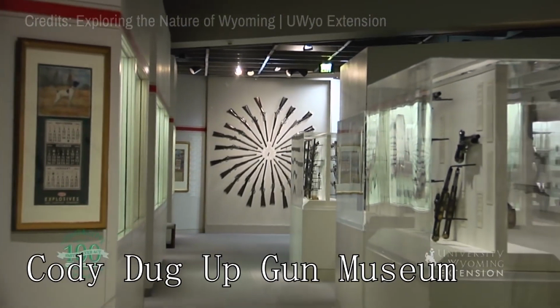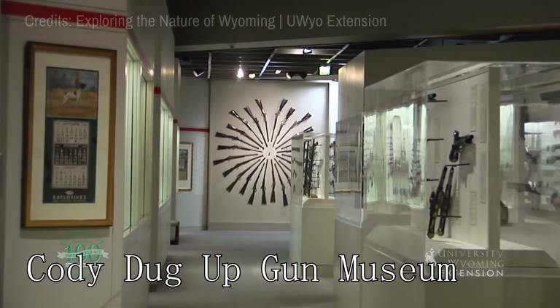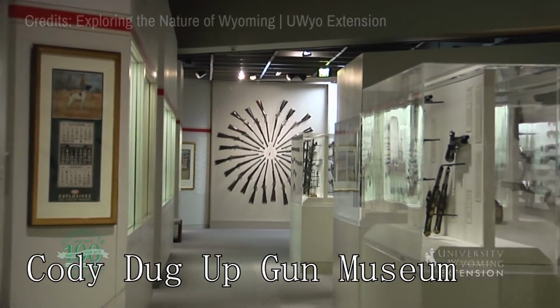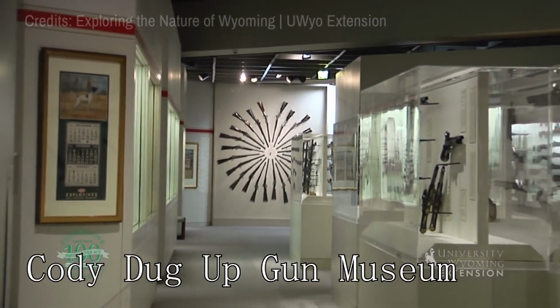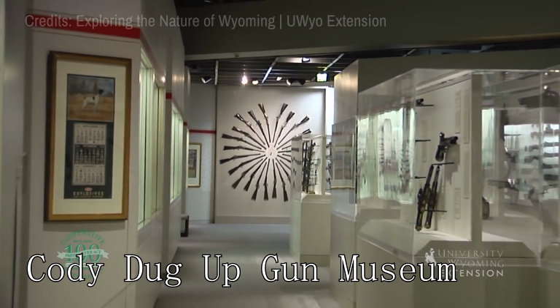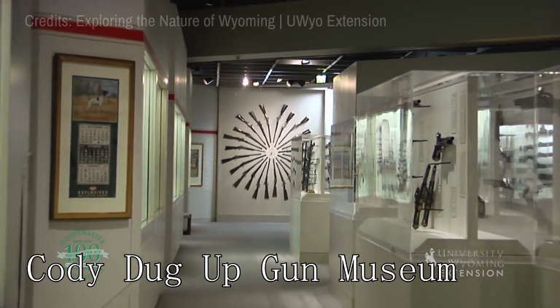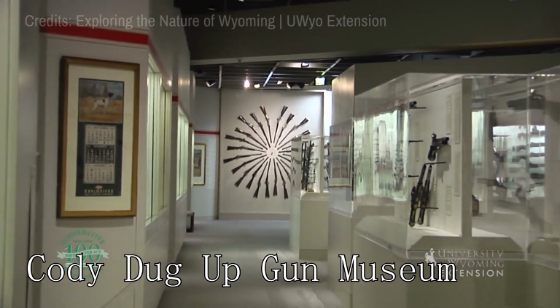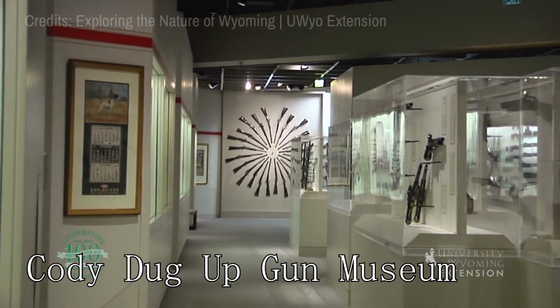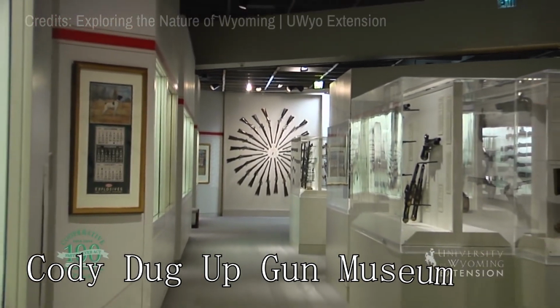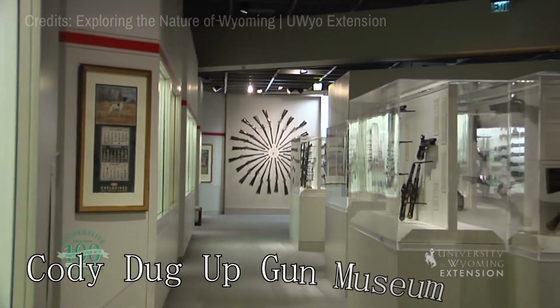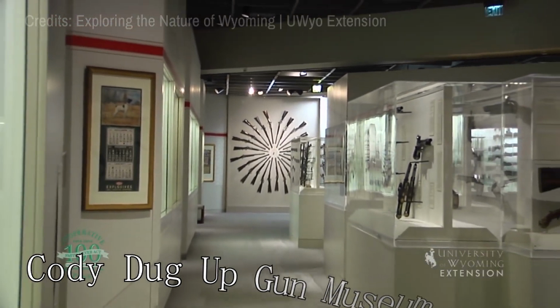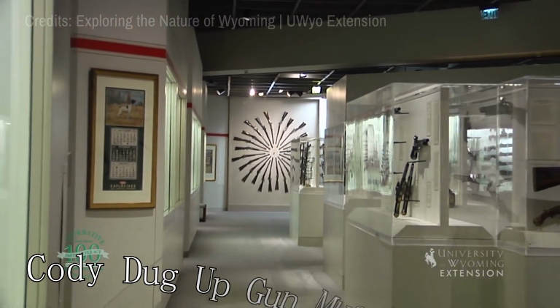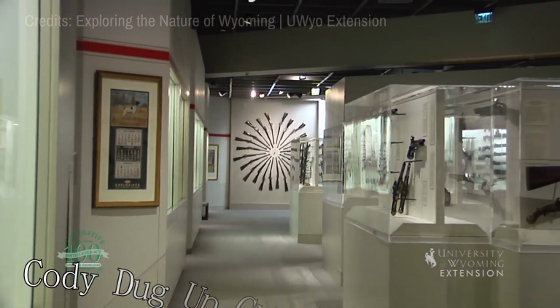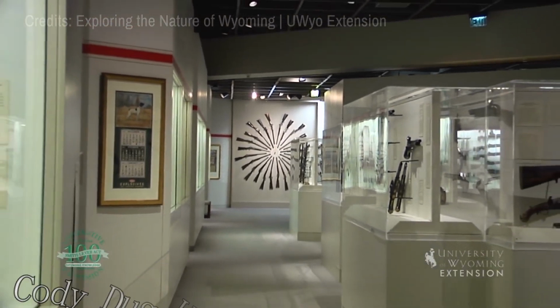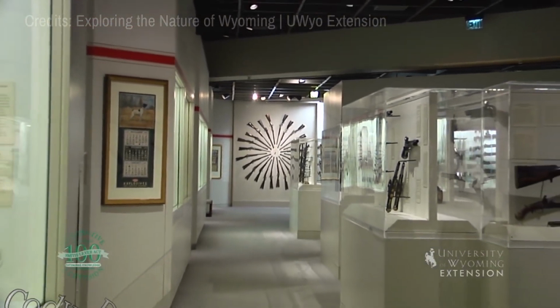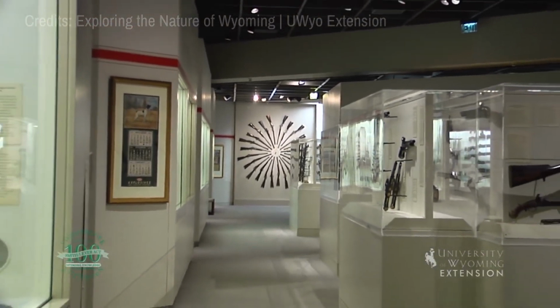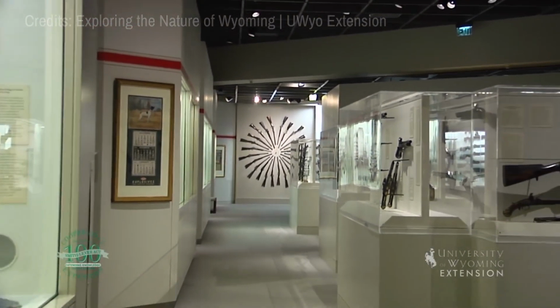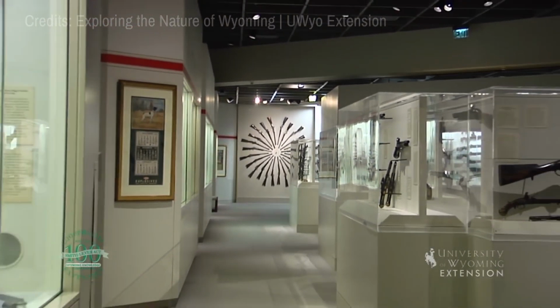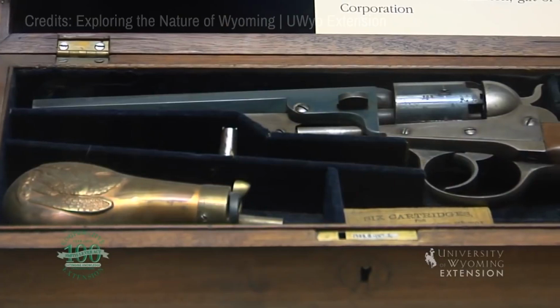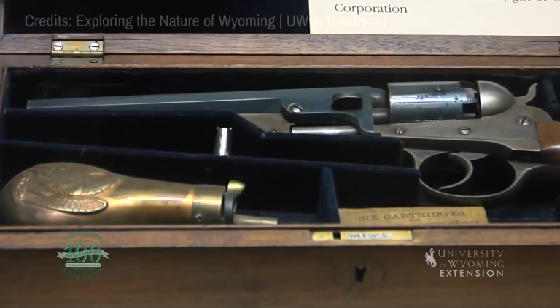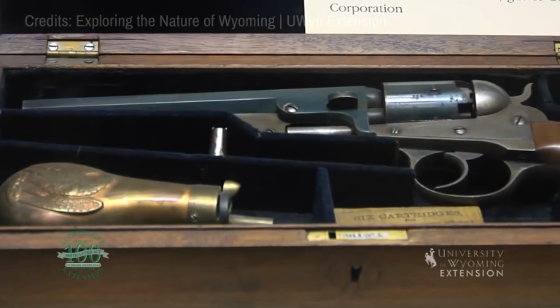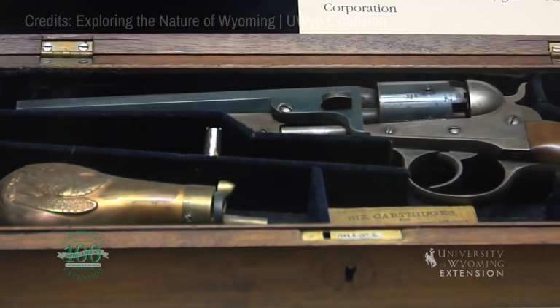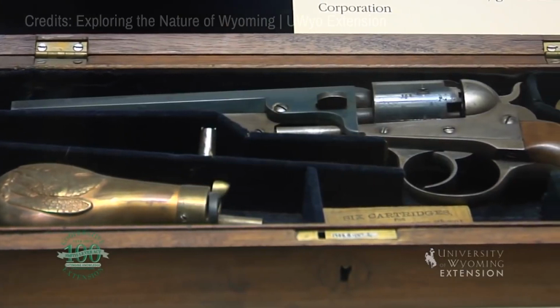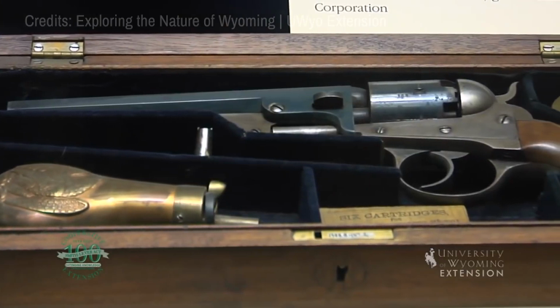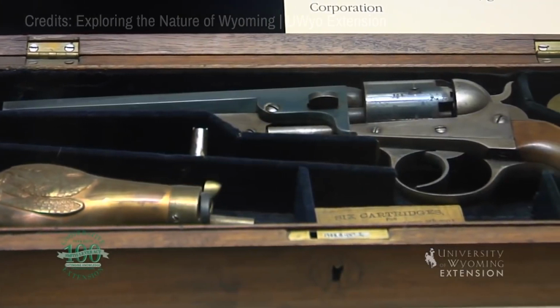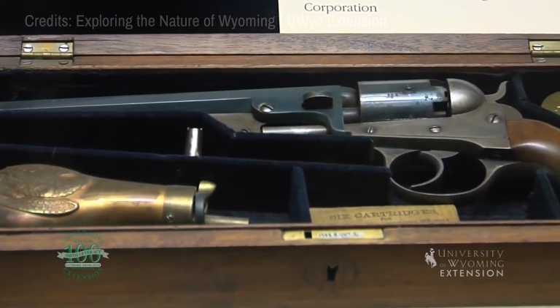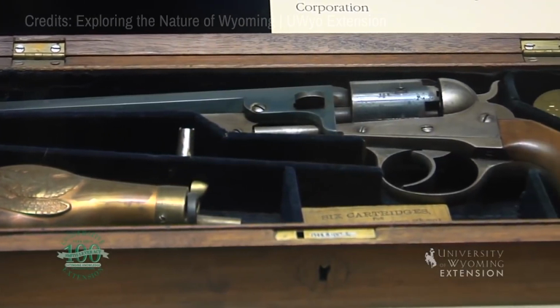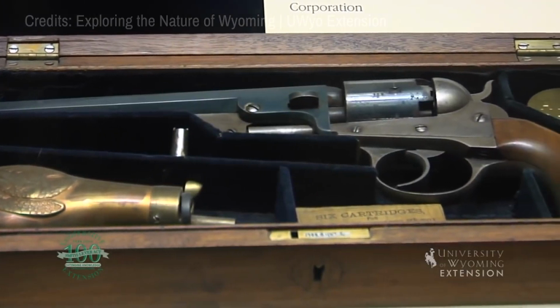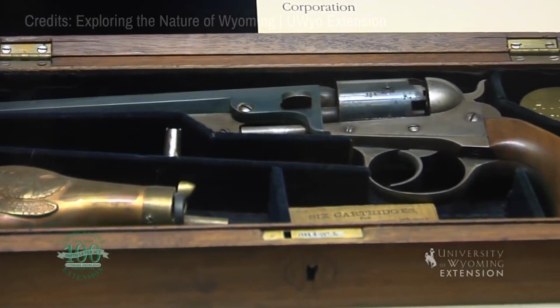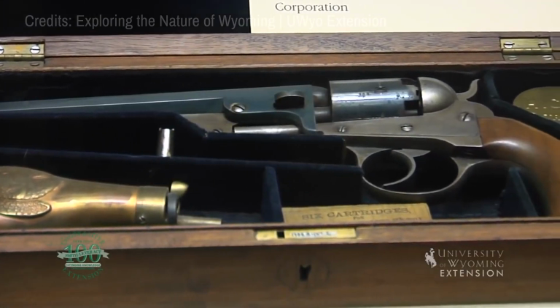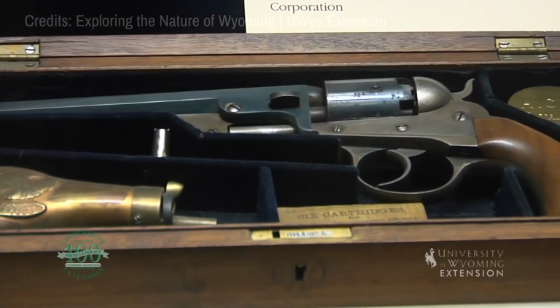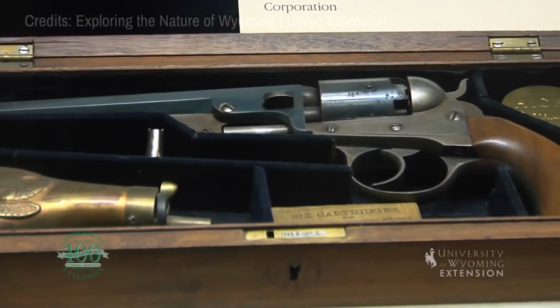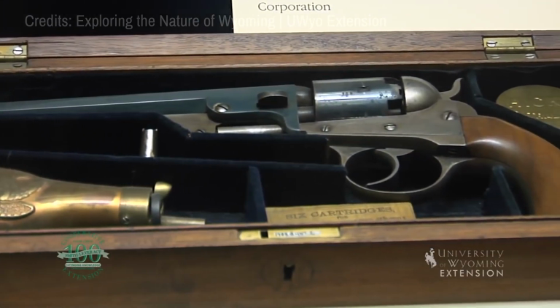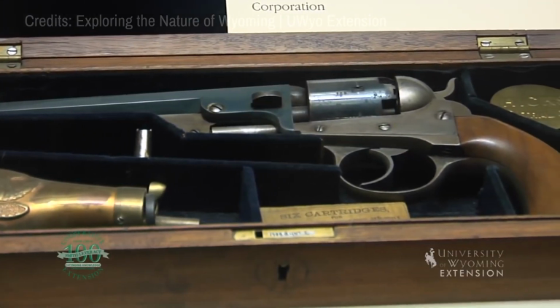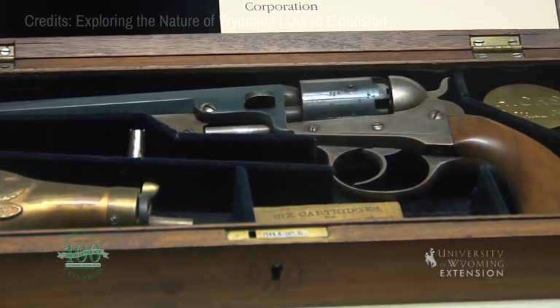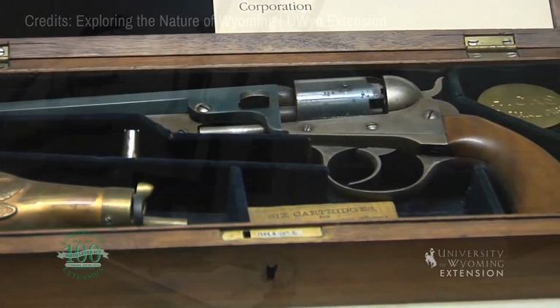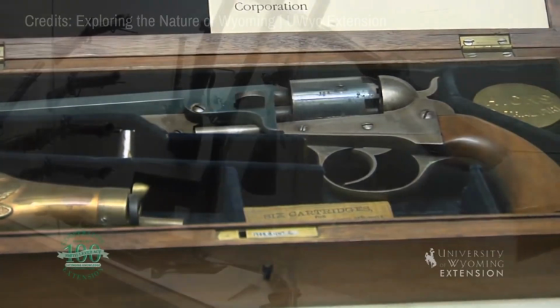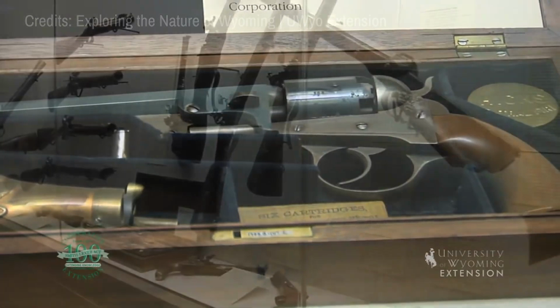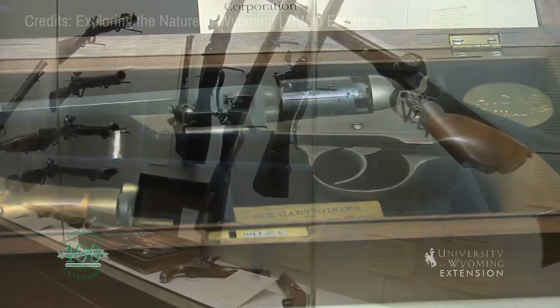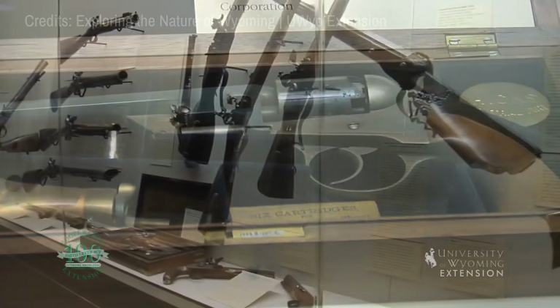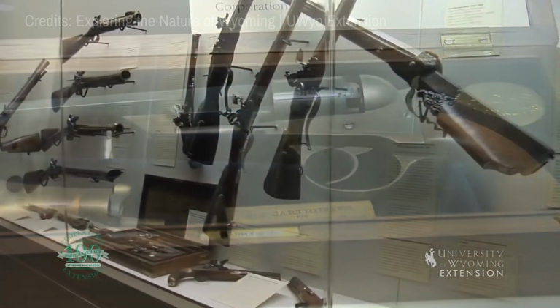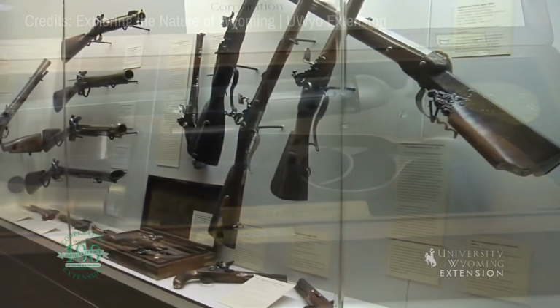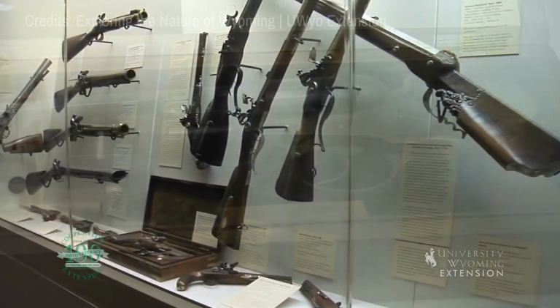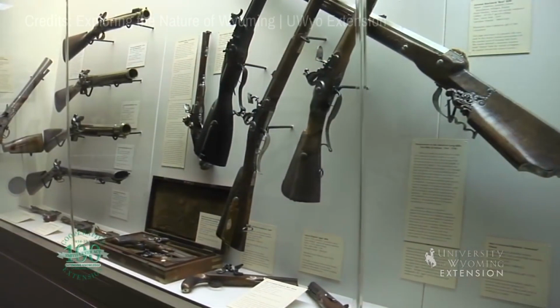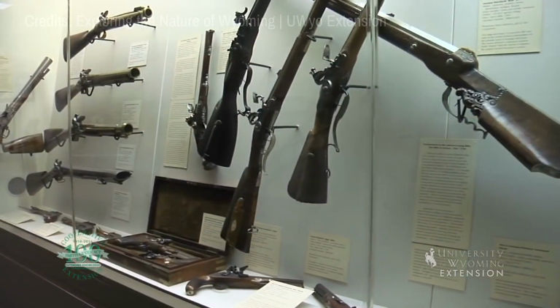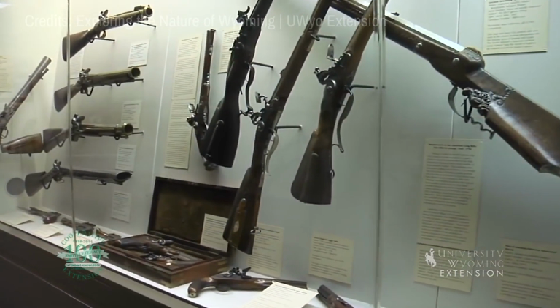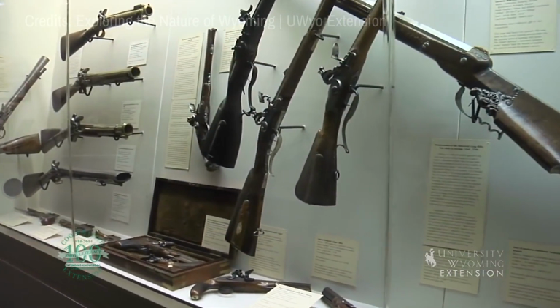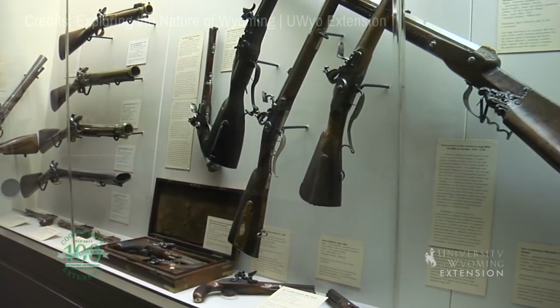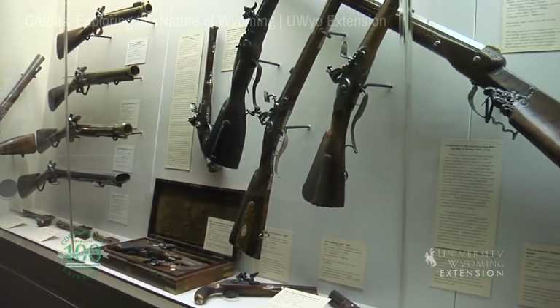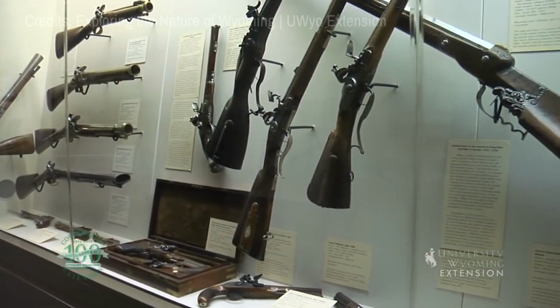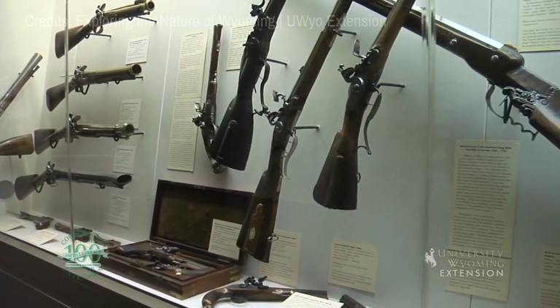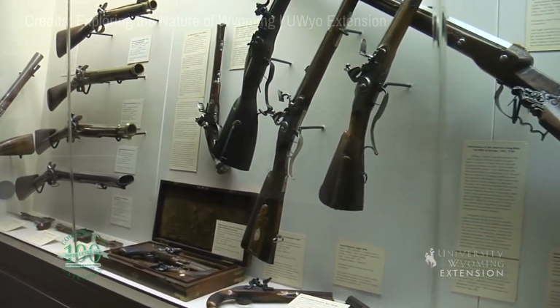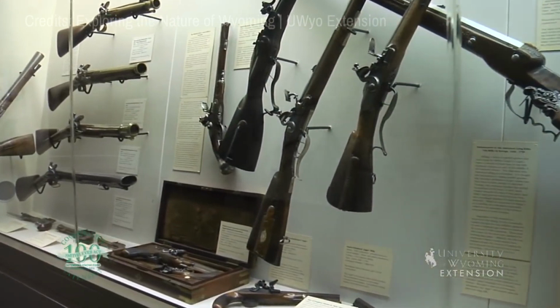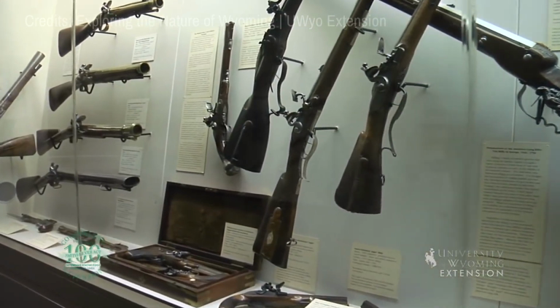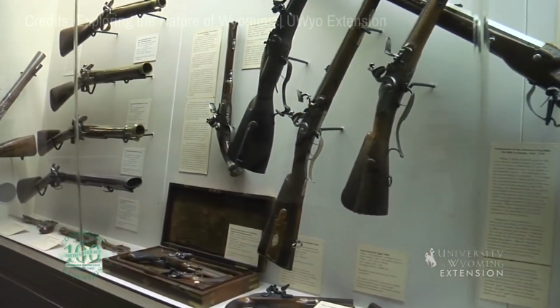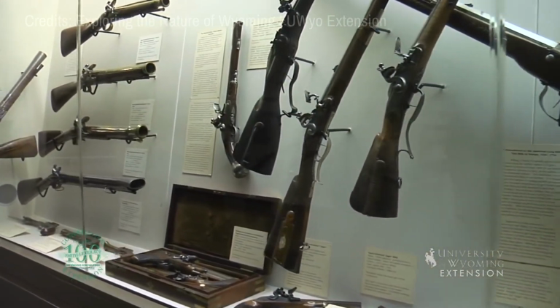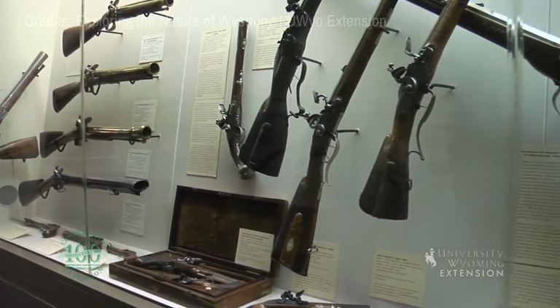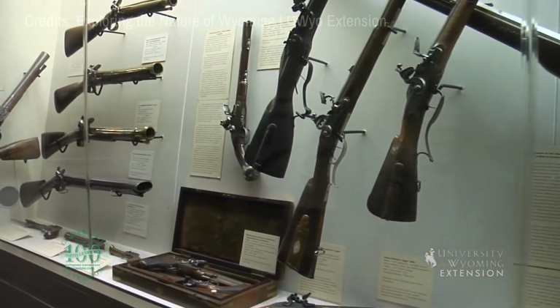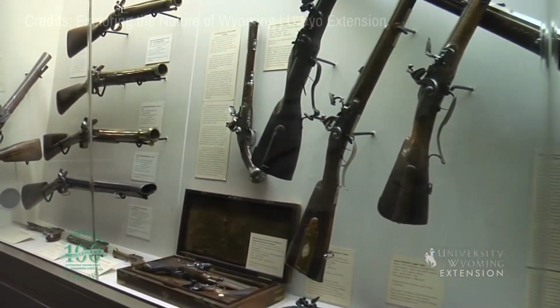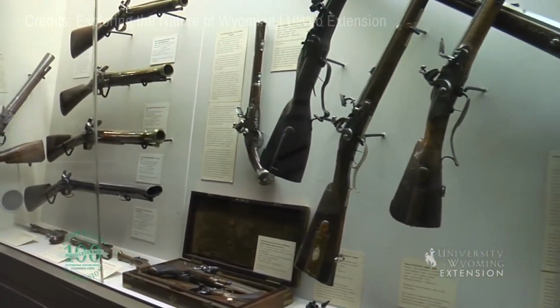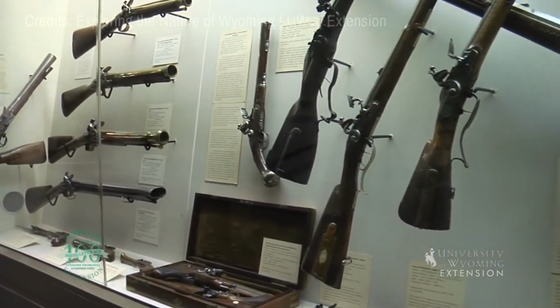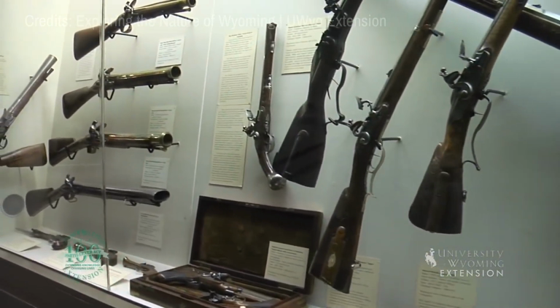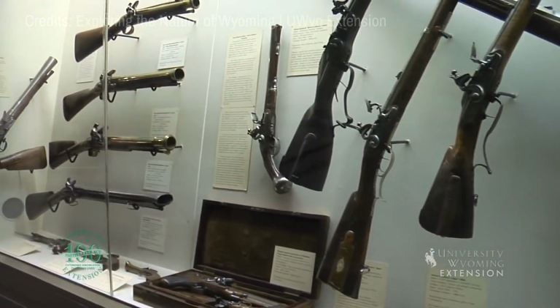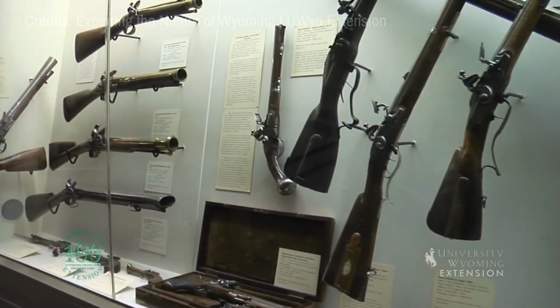At number seventeen, we have the Cody Dug-Up Gun Museum. This unique museum is home to a collection of historic firearms that have been dug up from various locations.